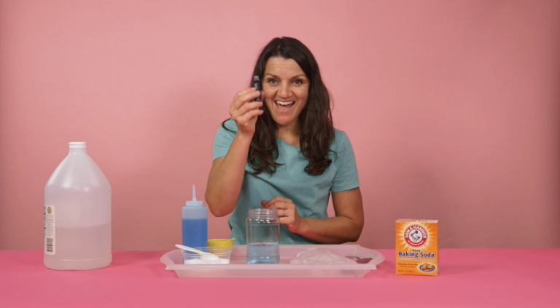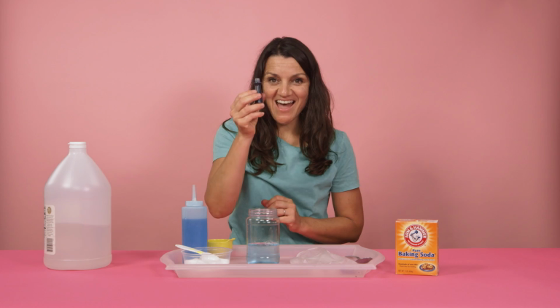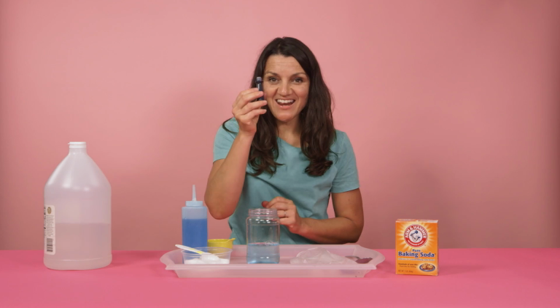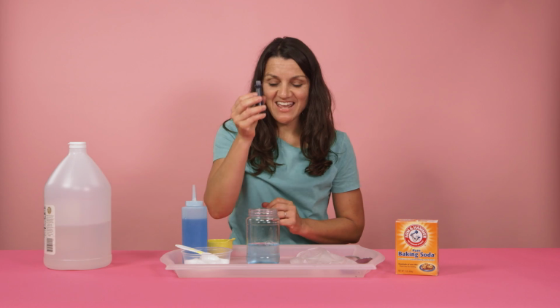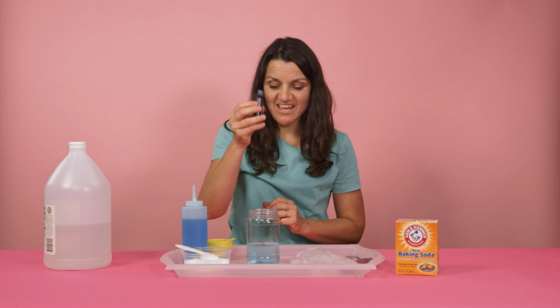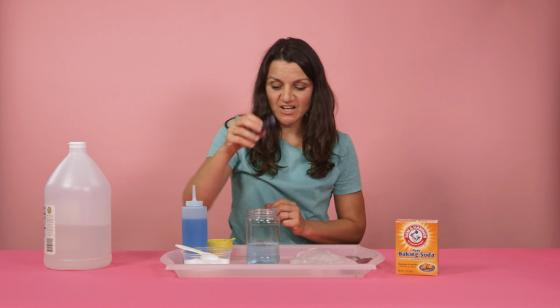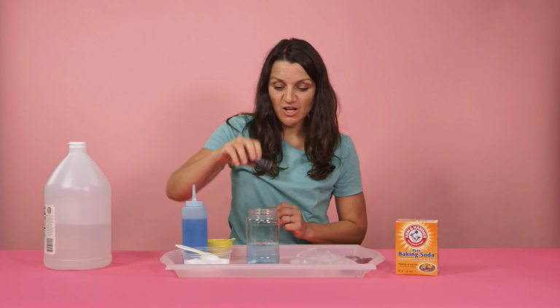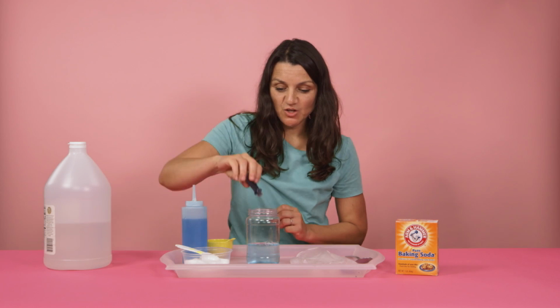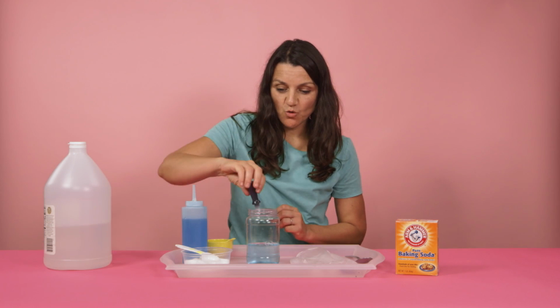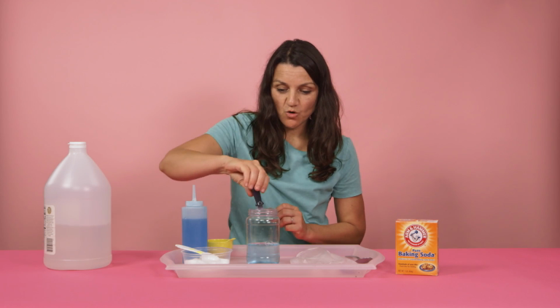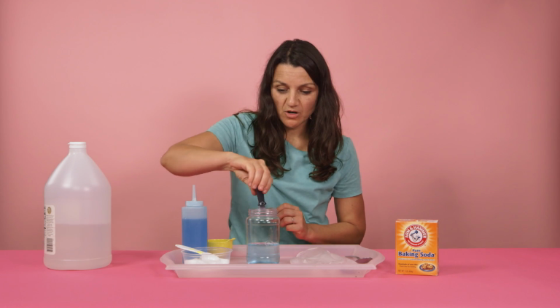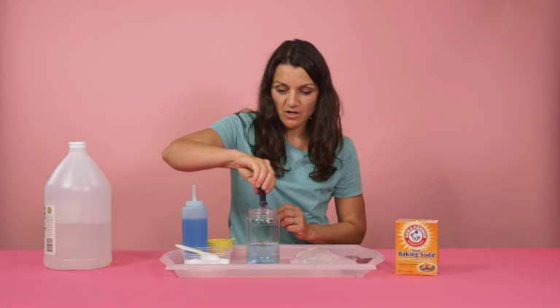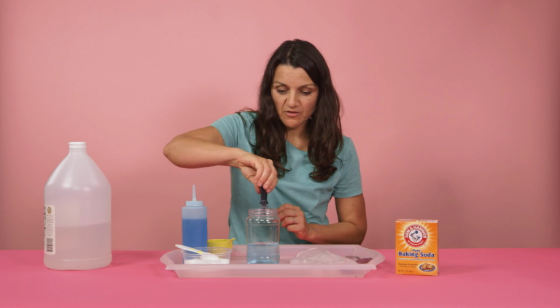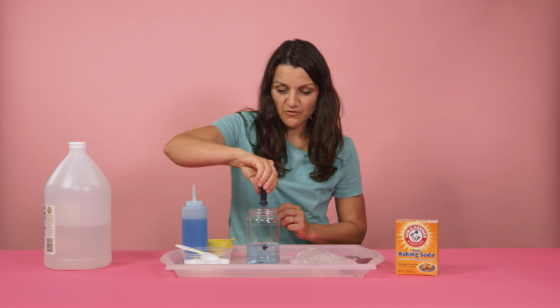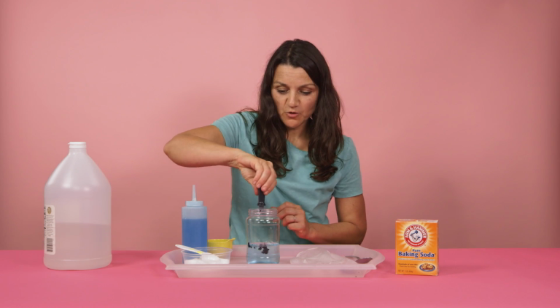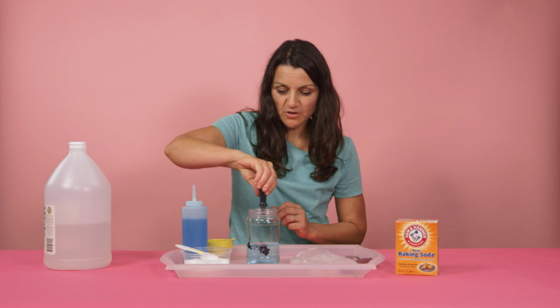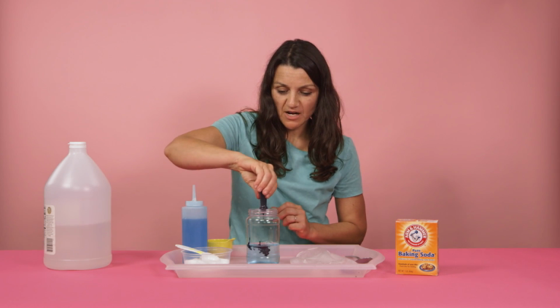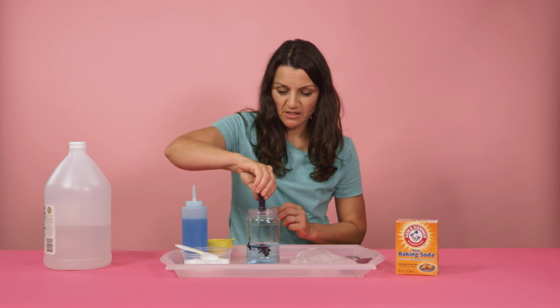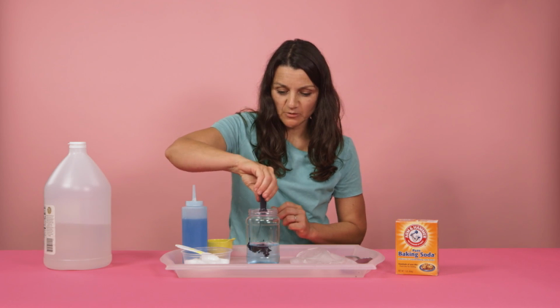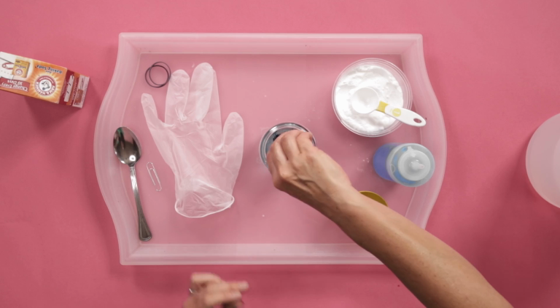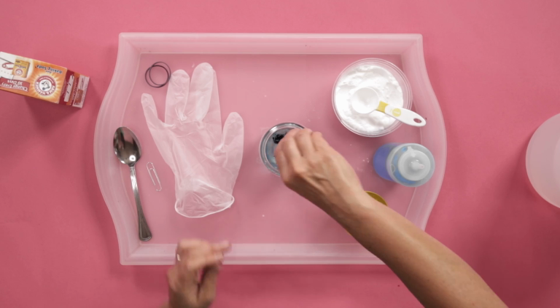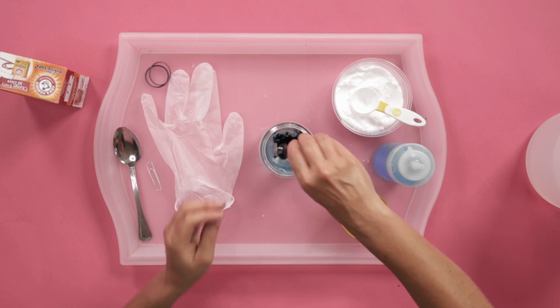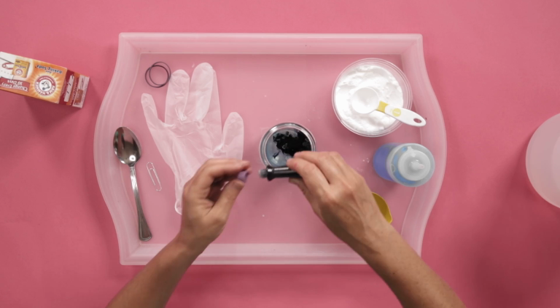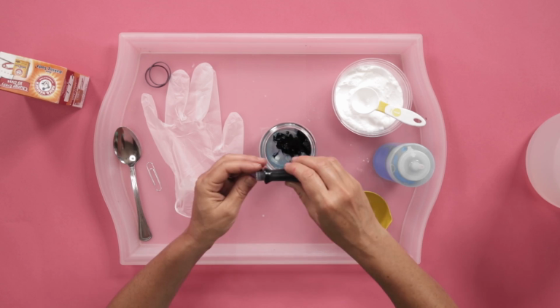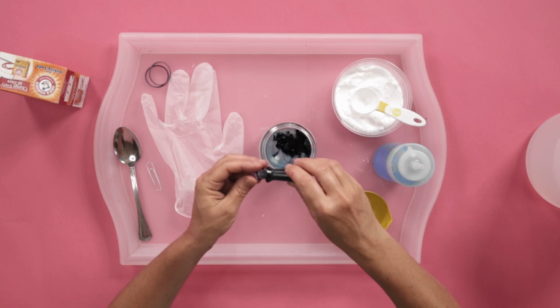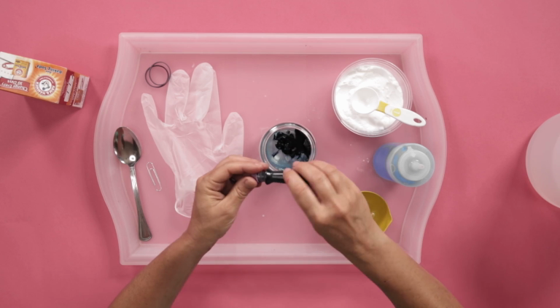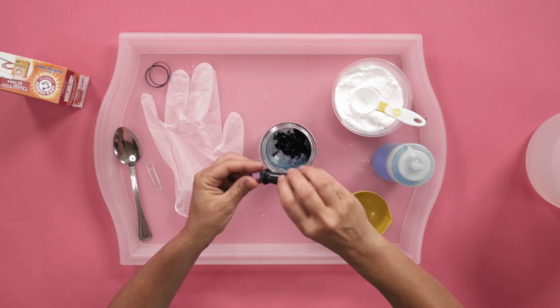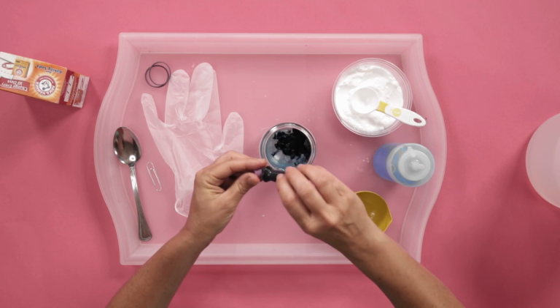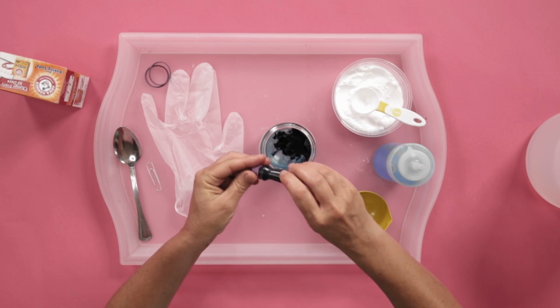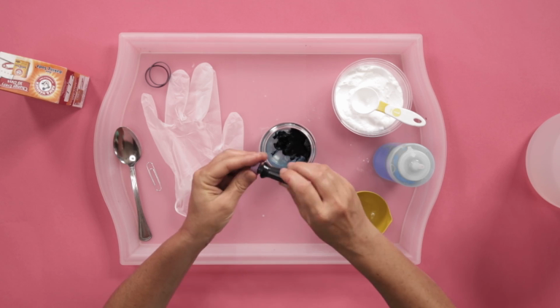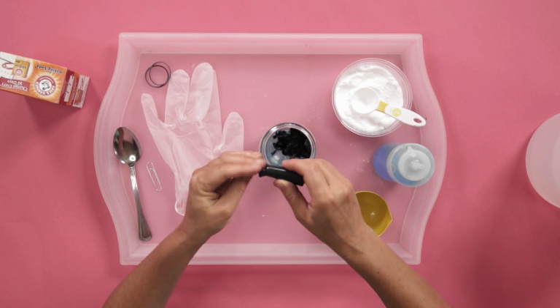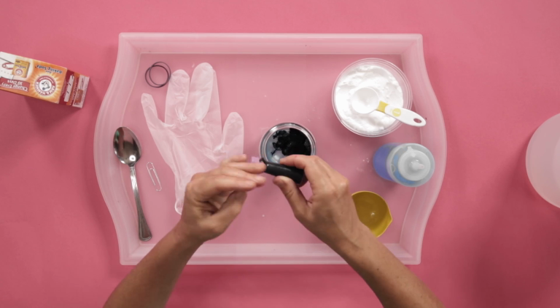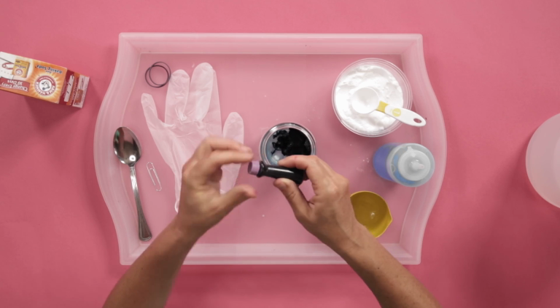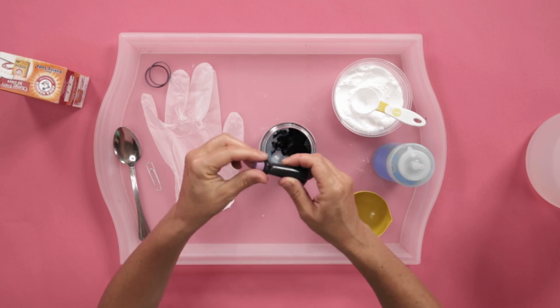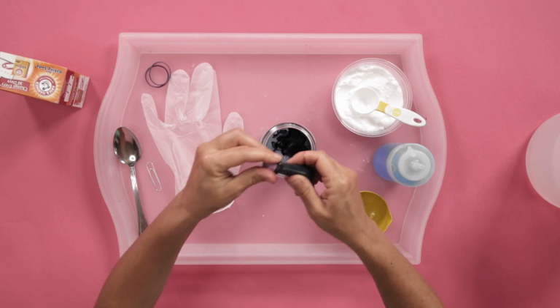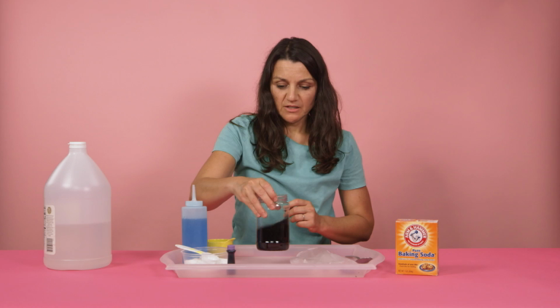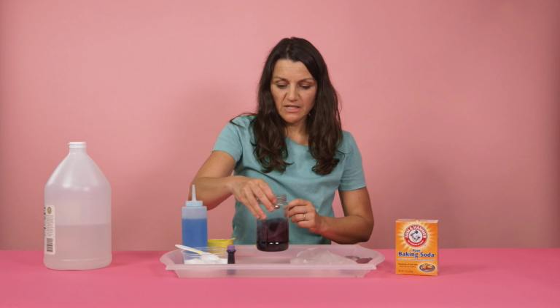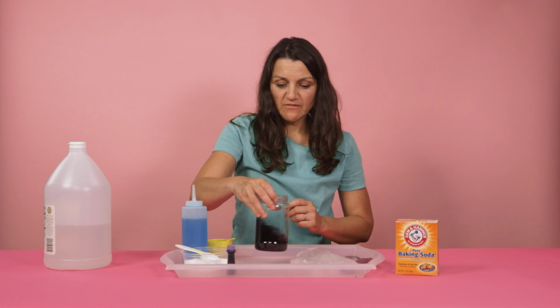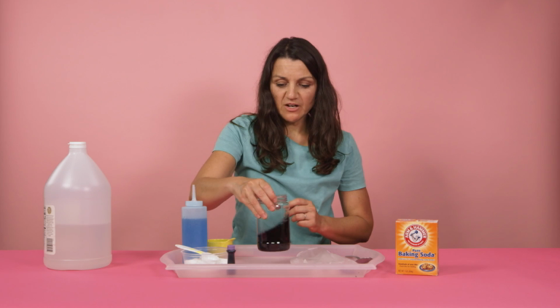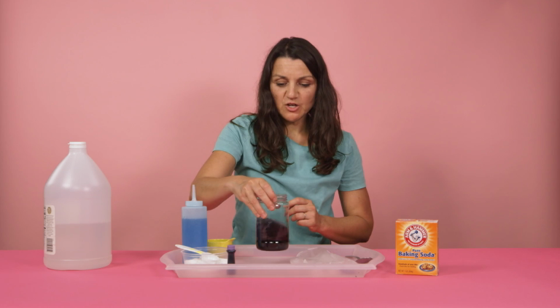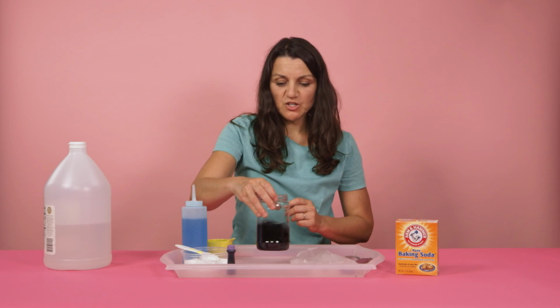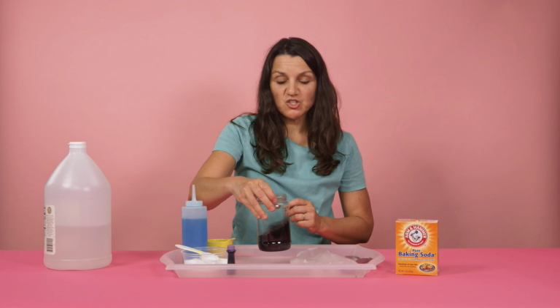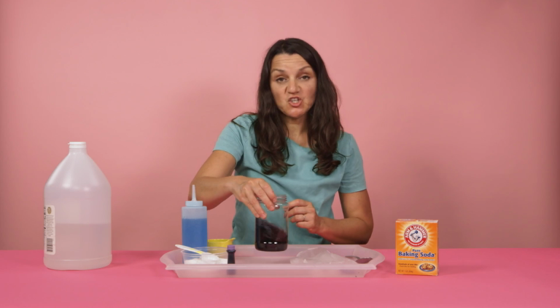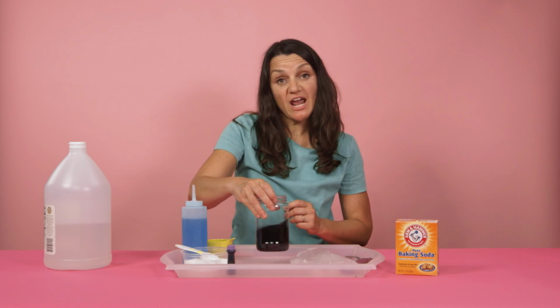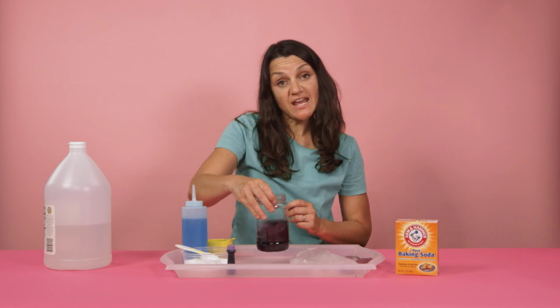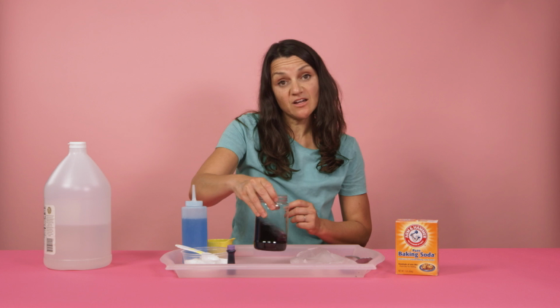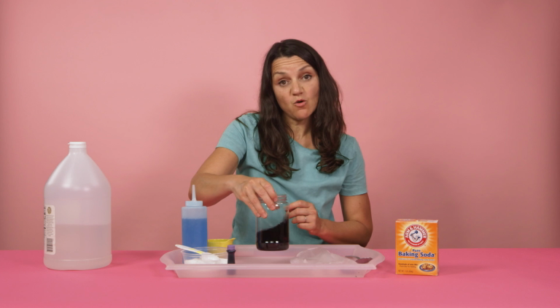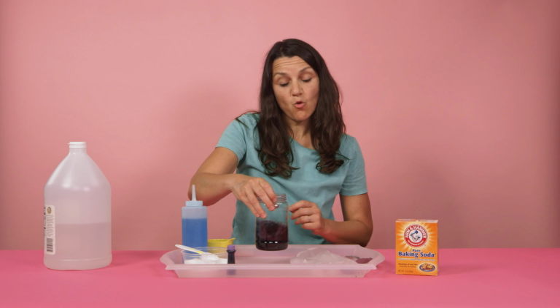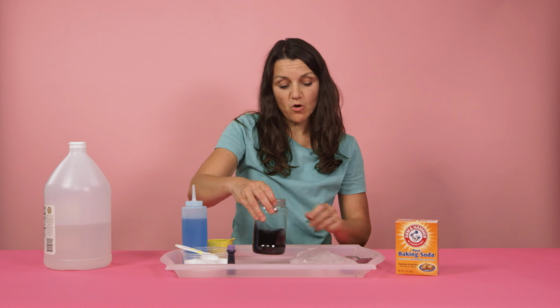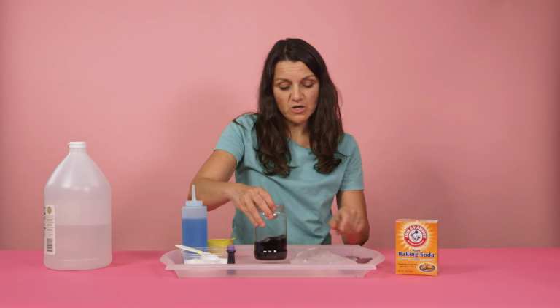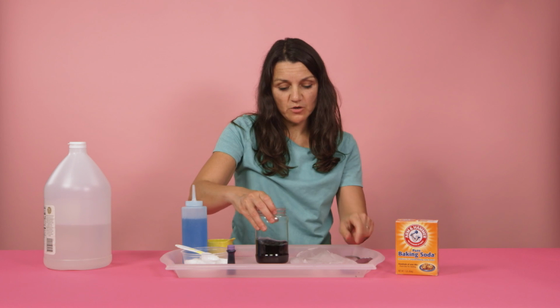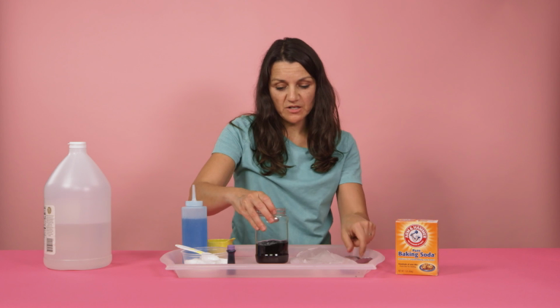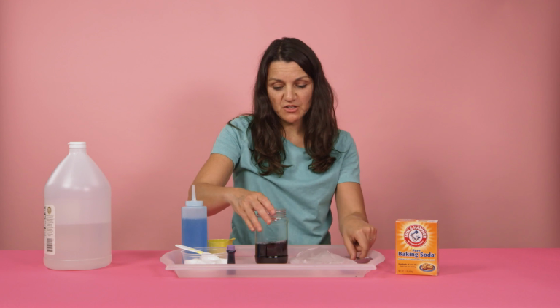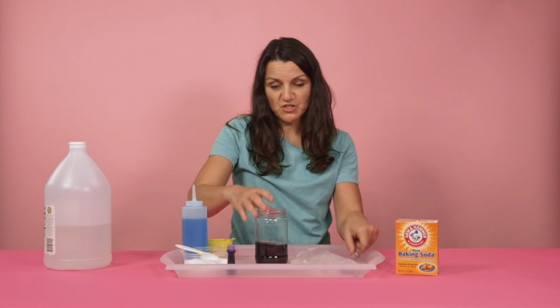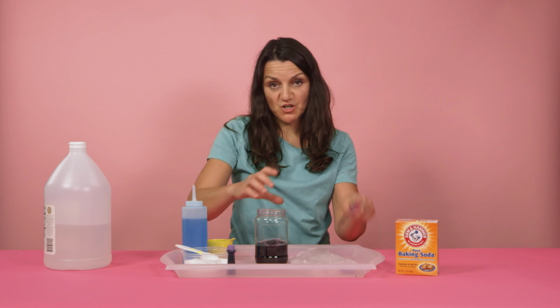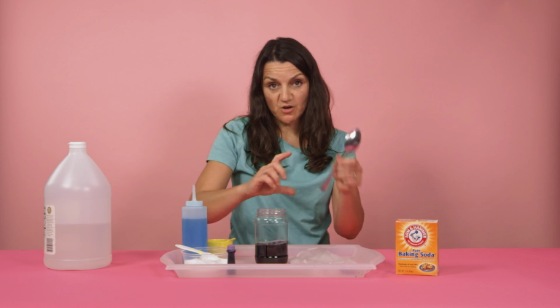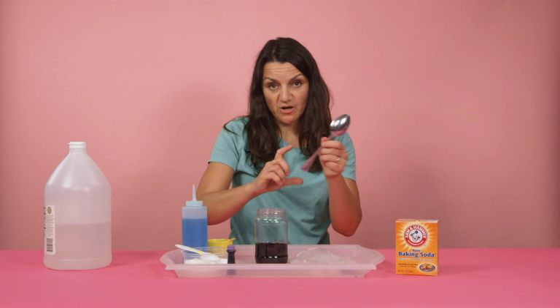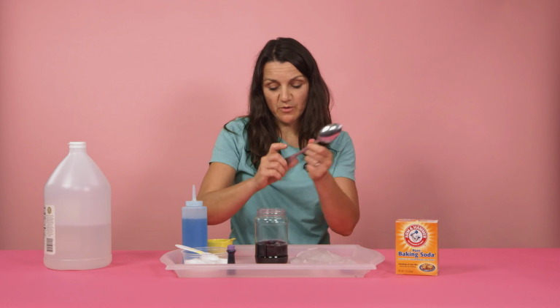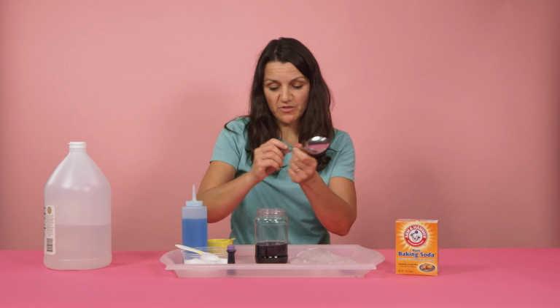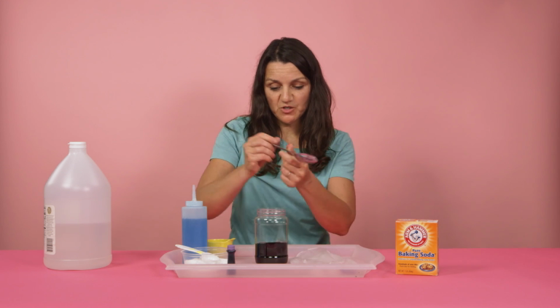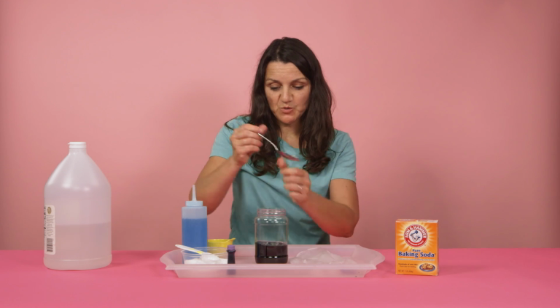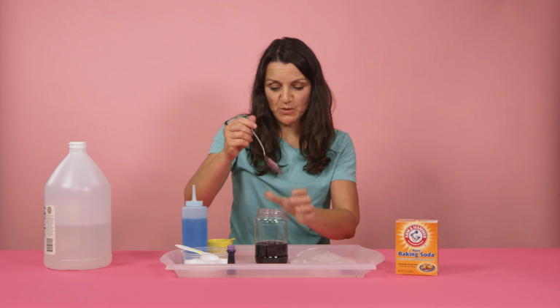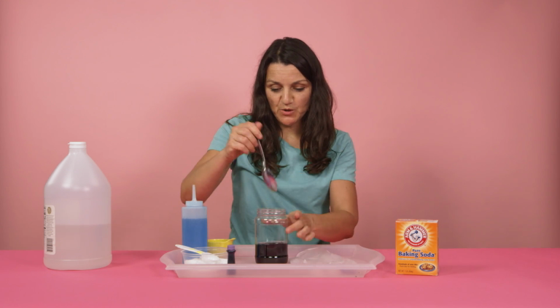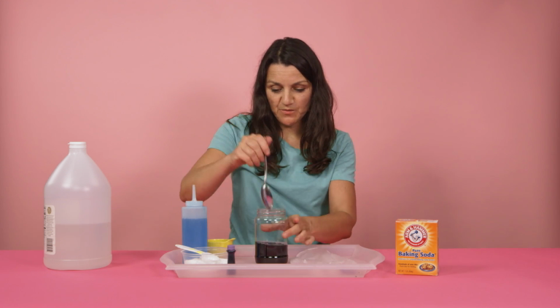Add in your food coloring, then give it a good shake or you can stir it with a spoon.